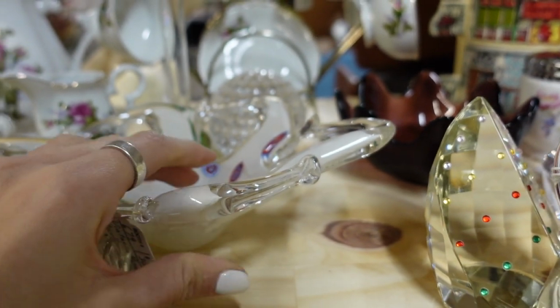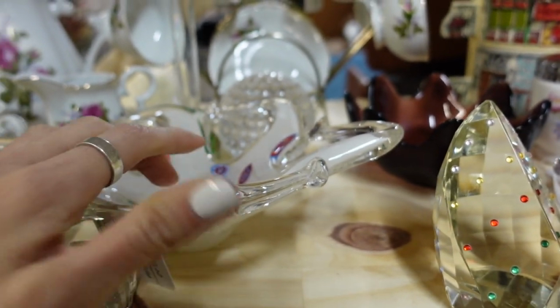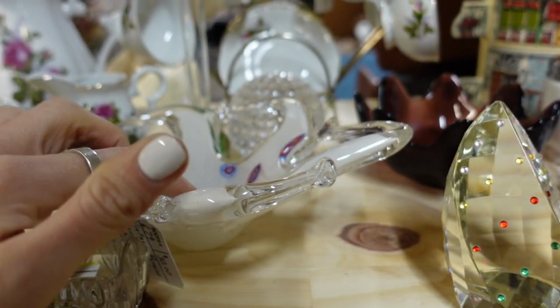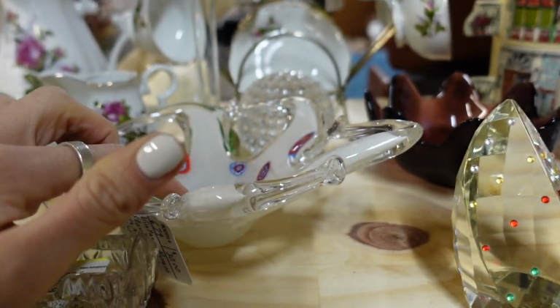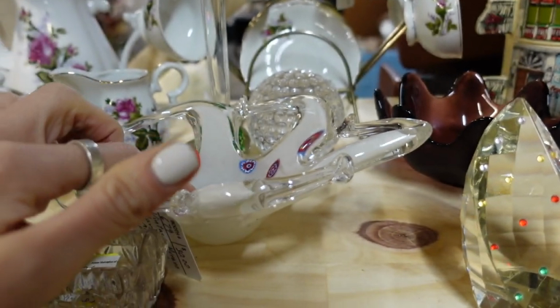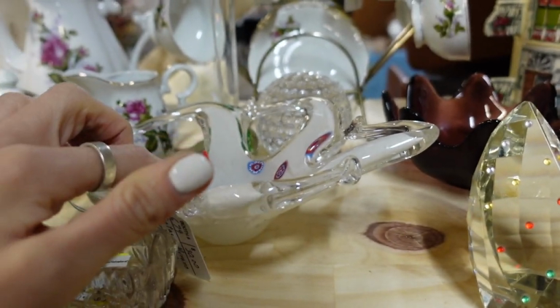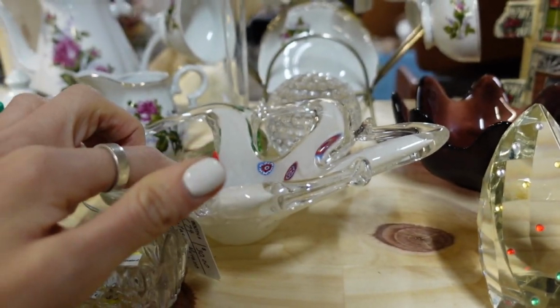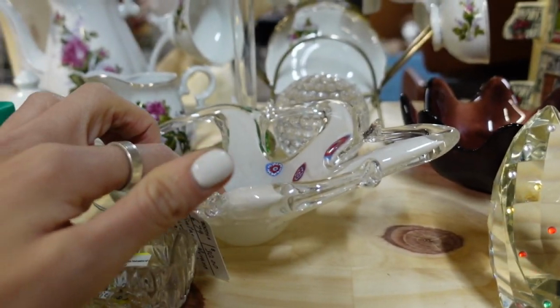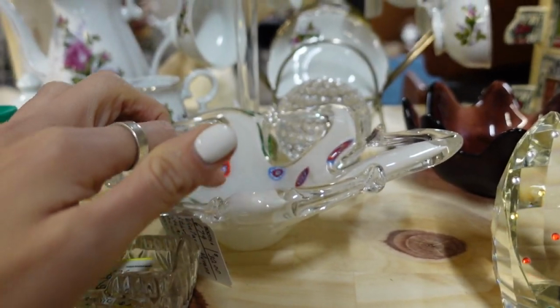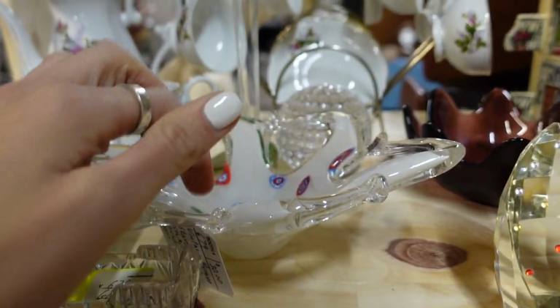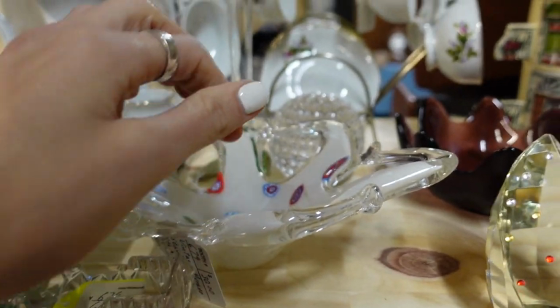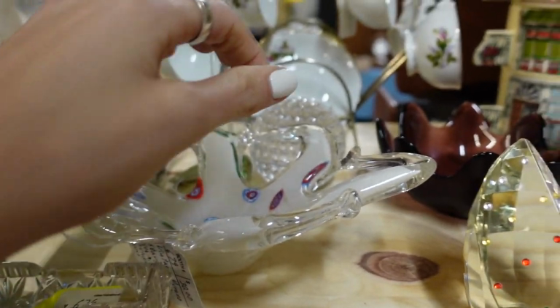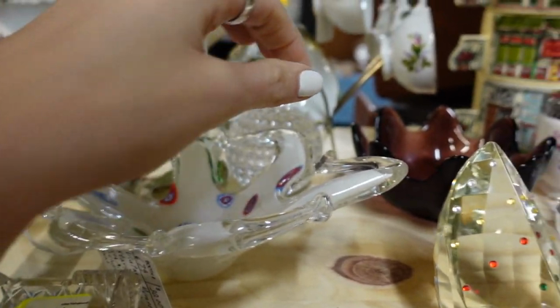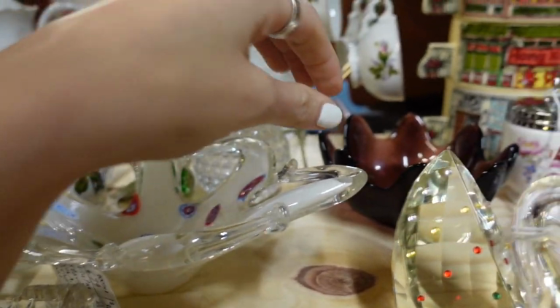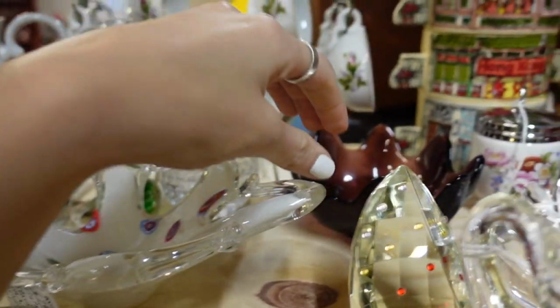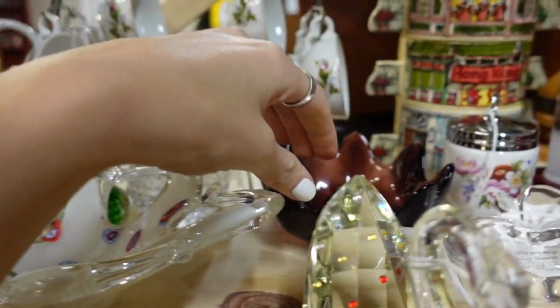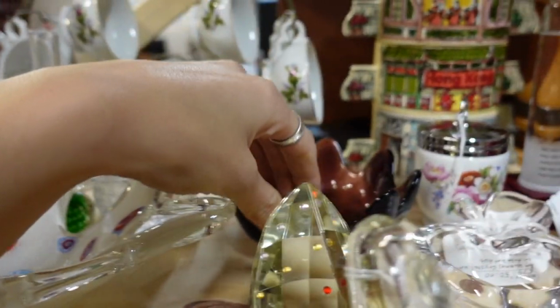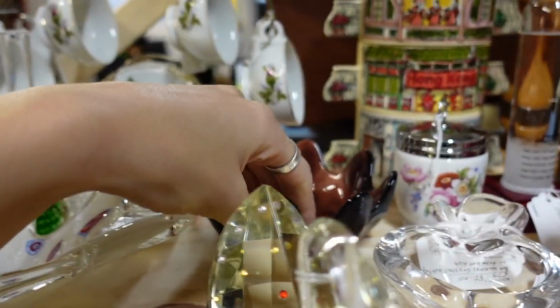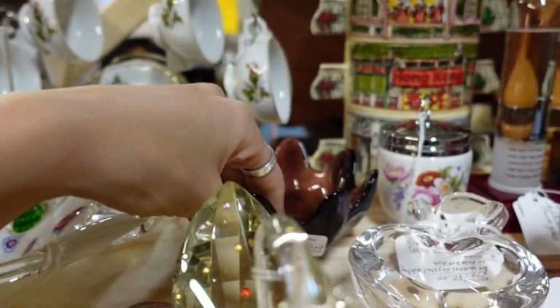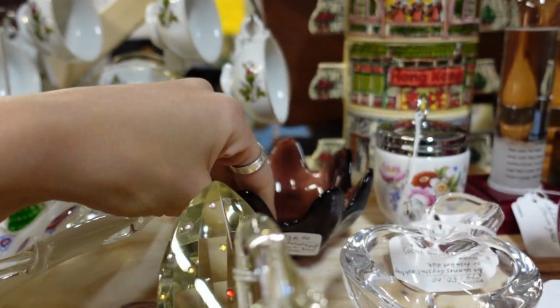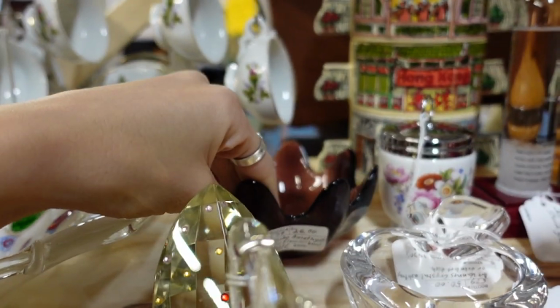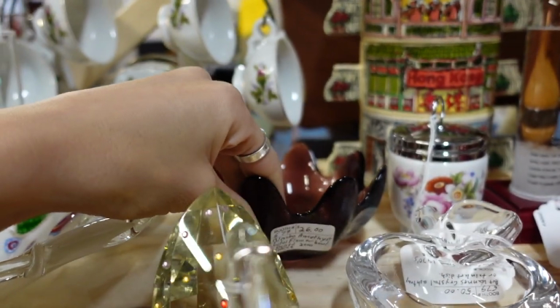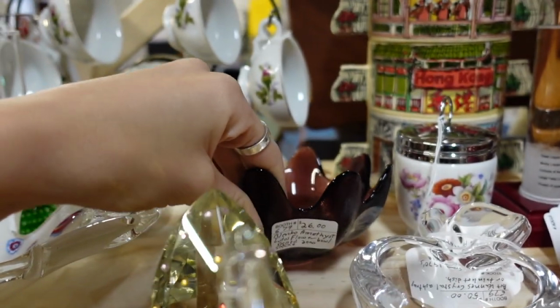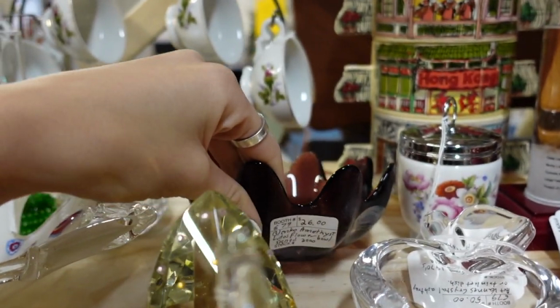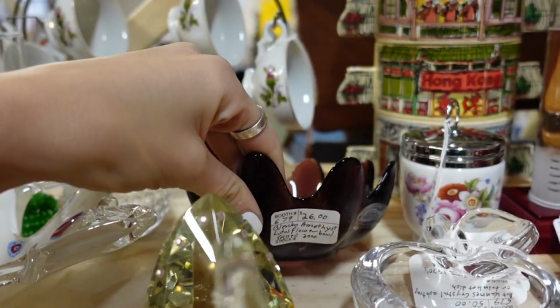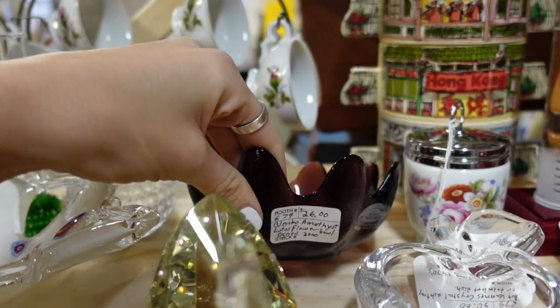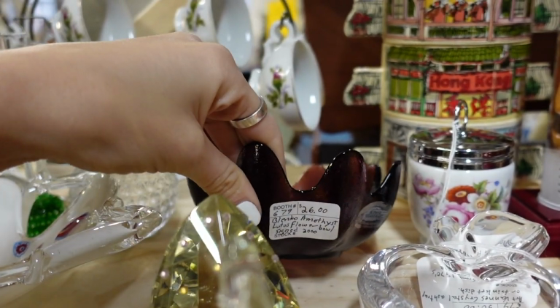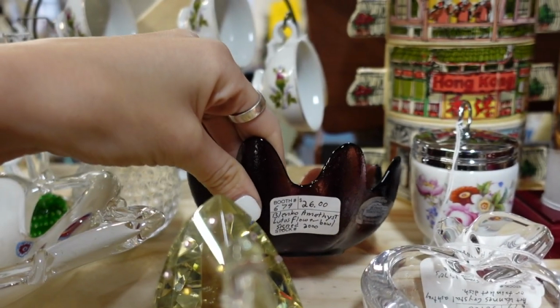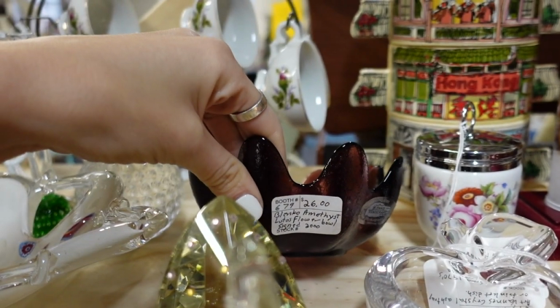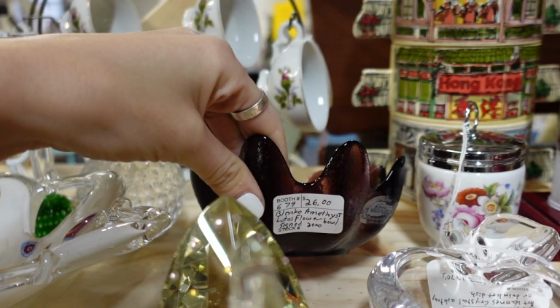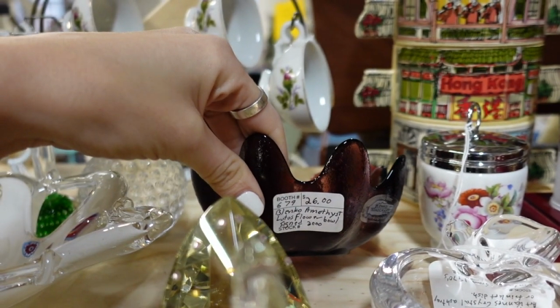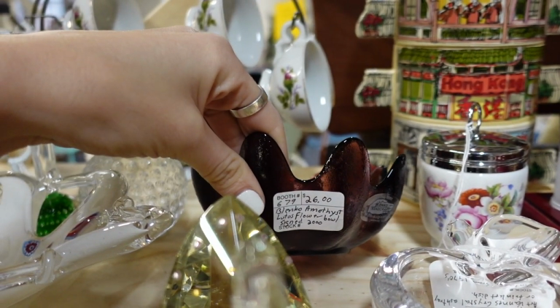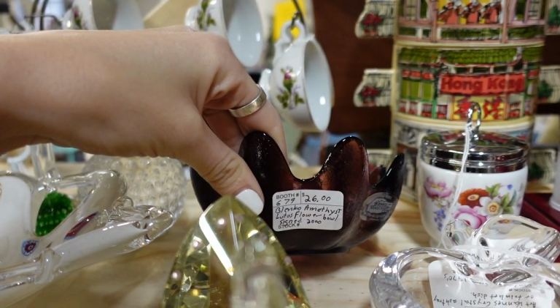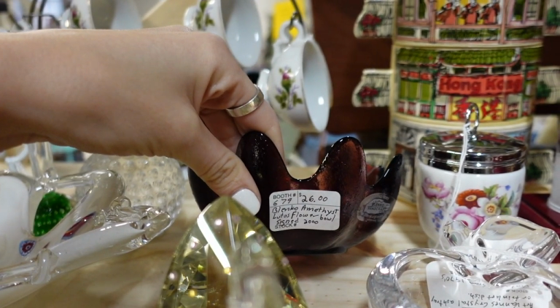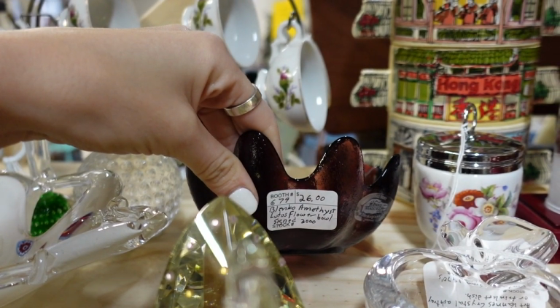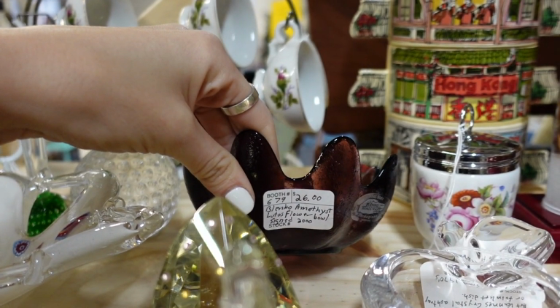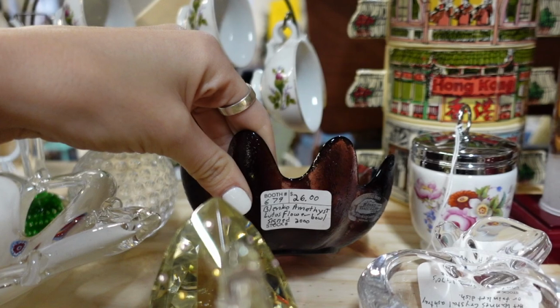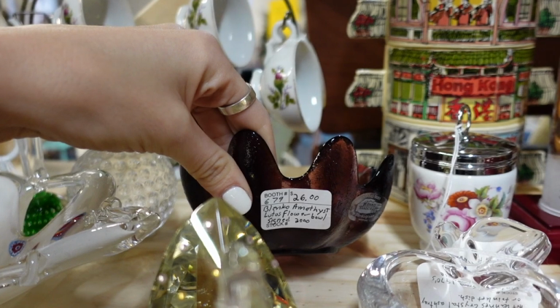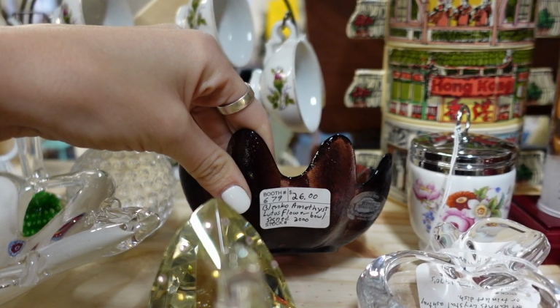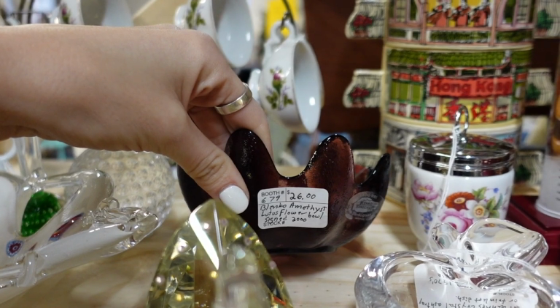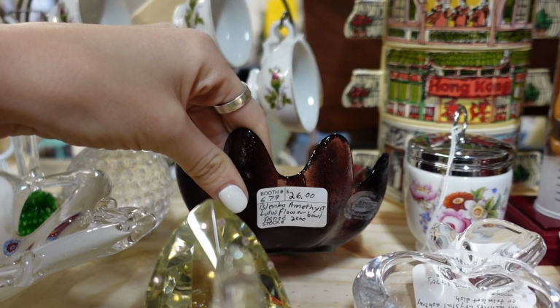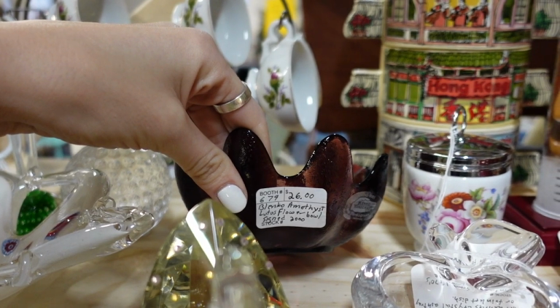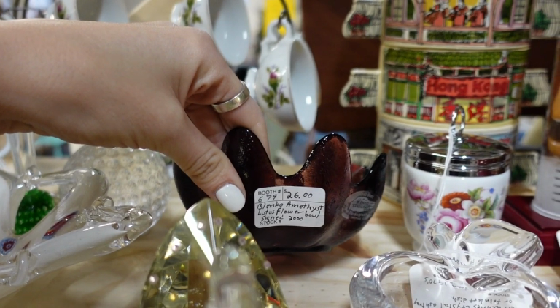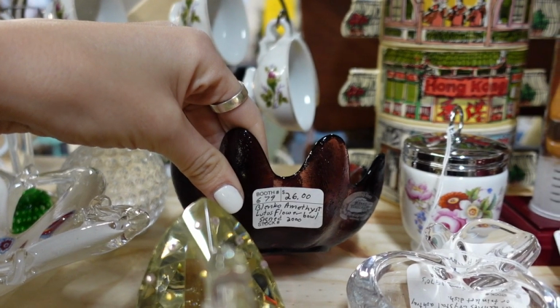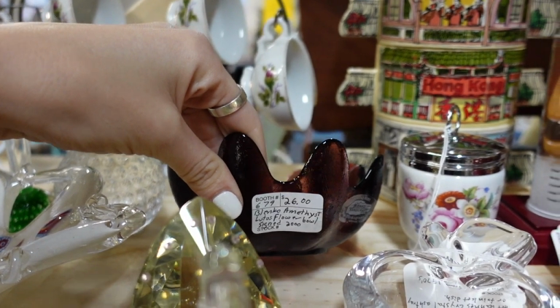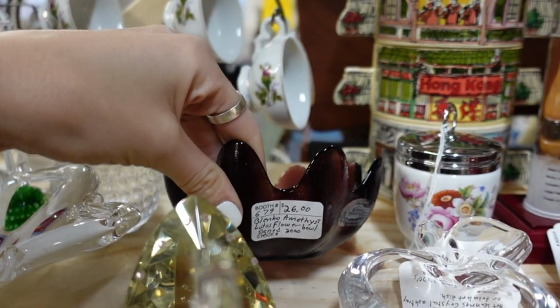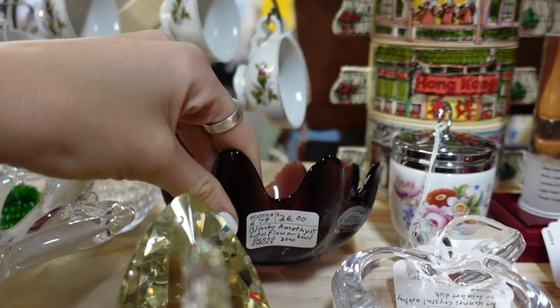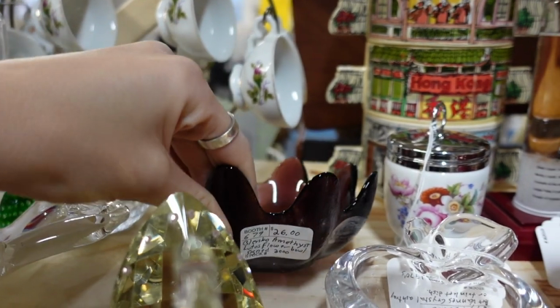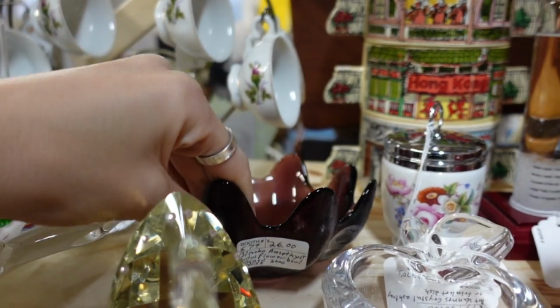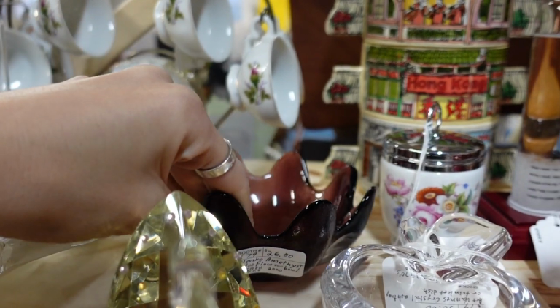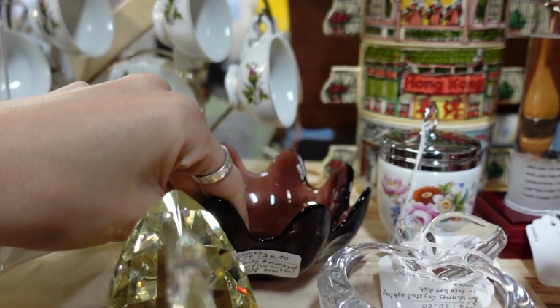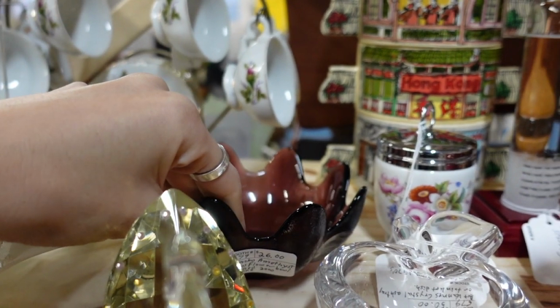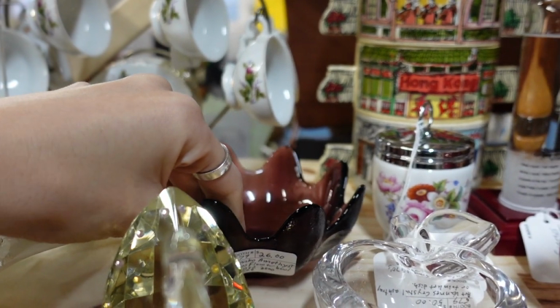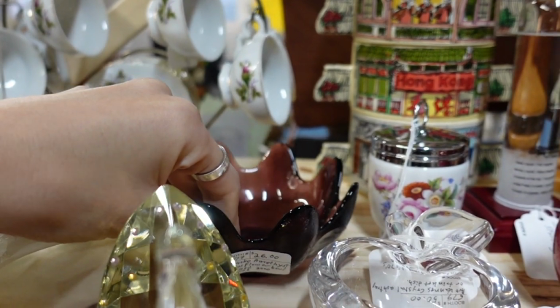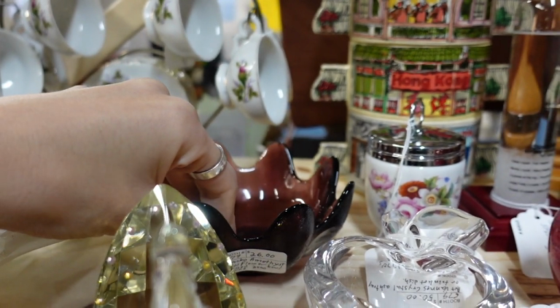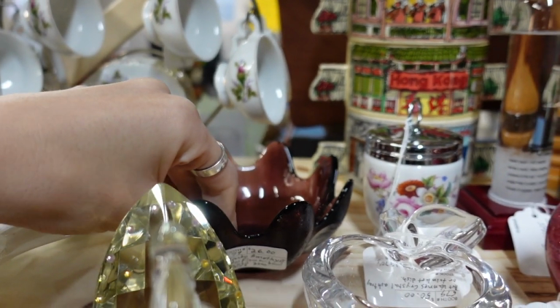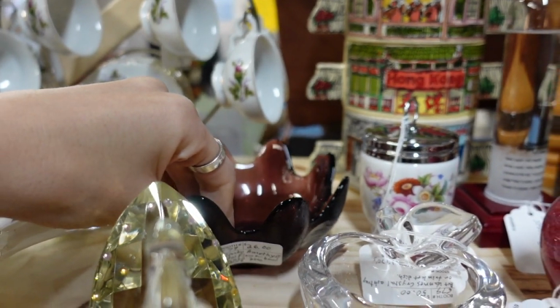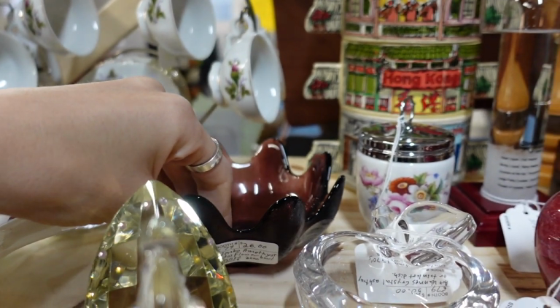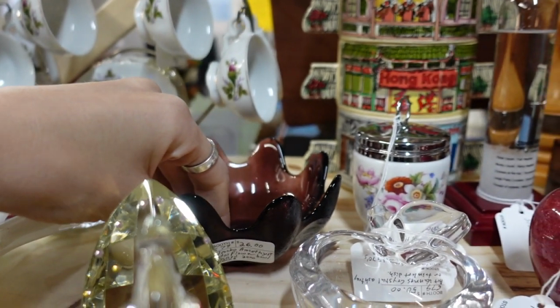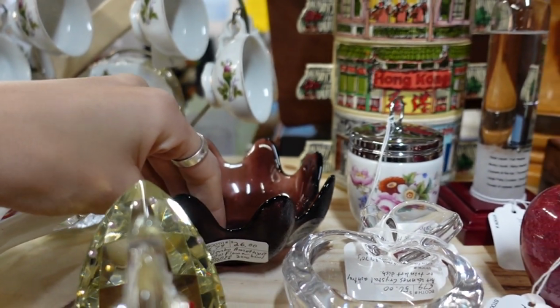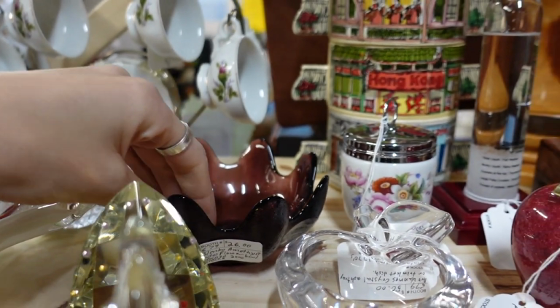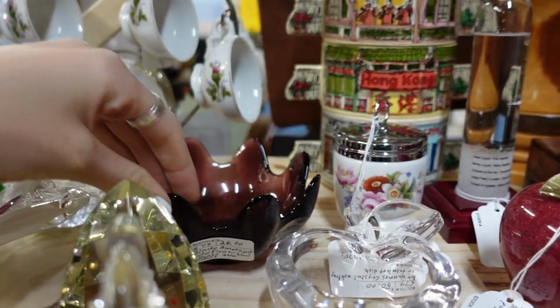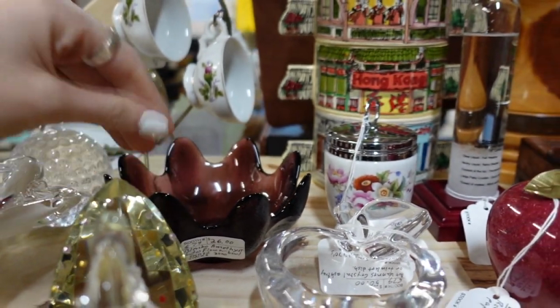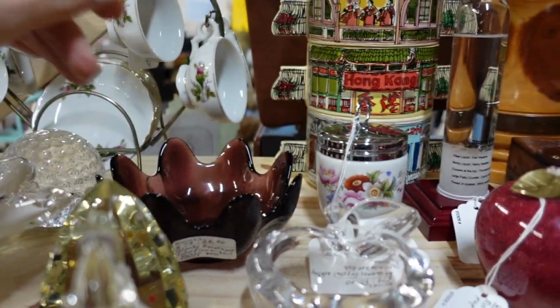This piece right here is crystal clear — it's fake Murano. Then you've got your Blanco there.